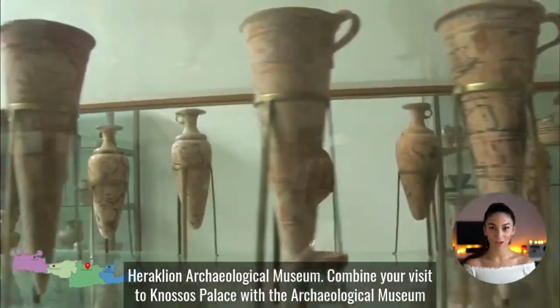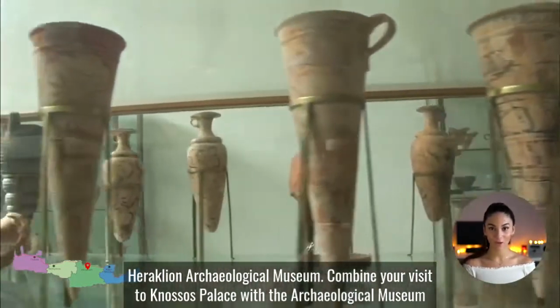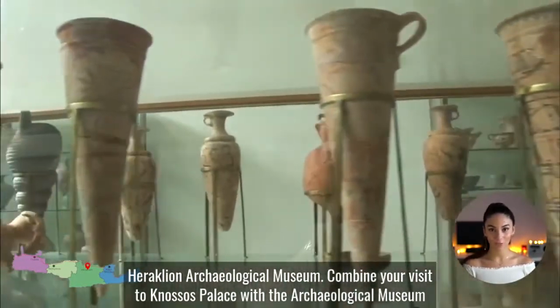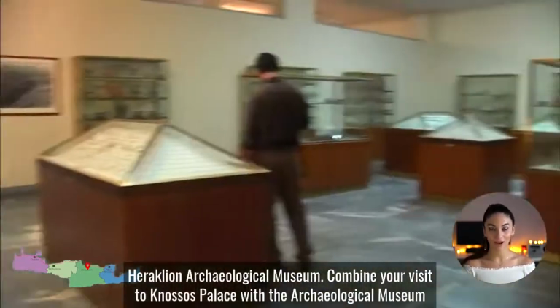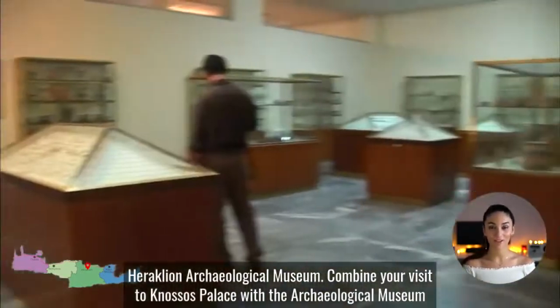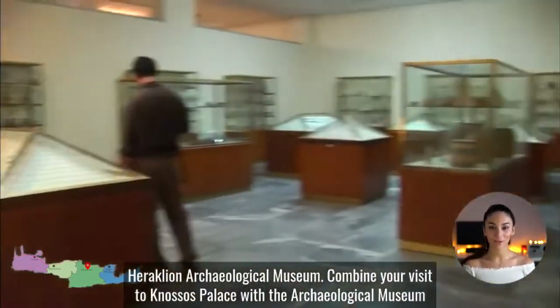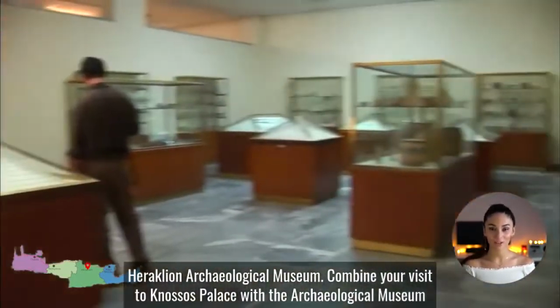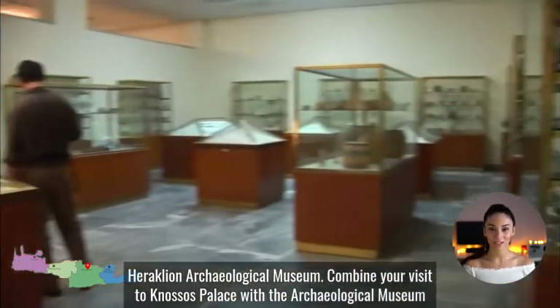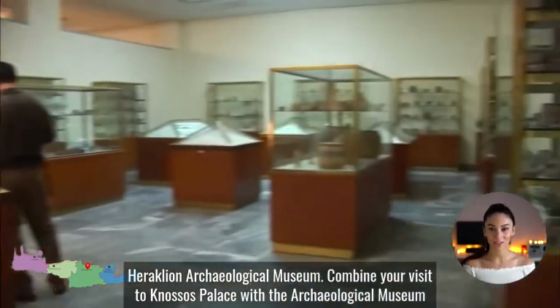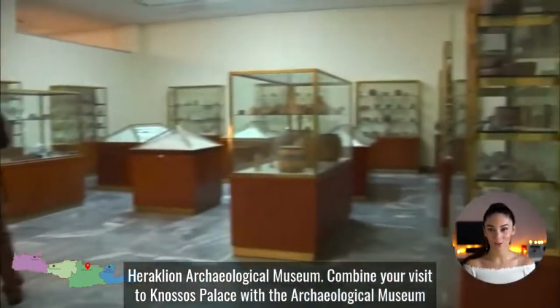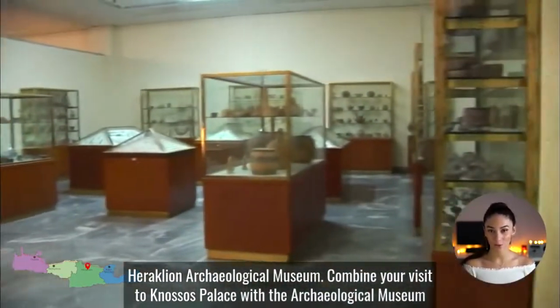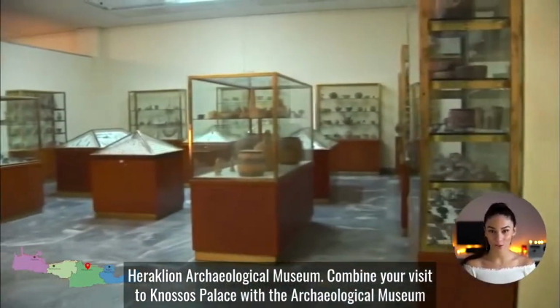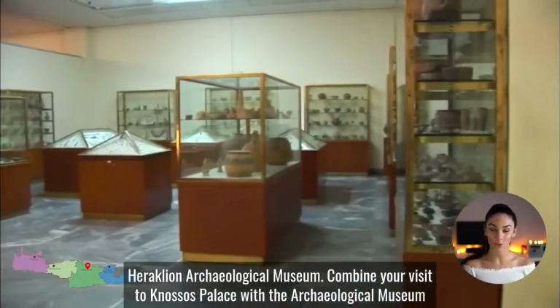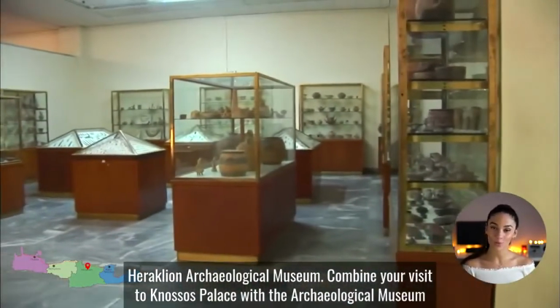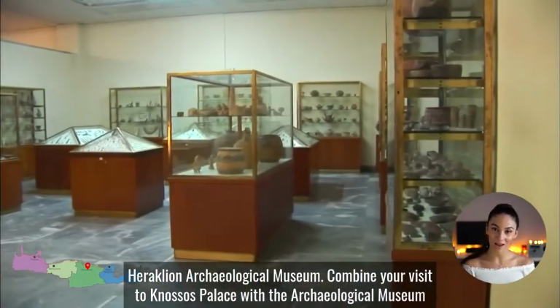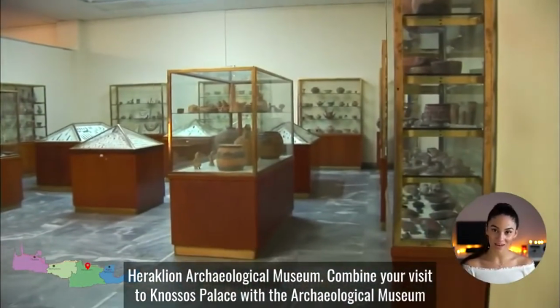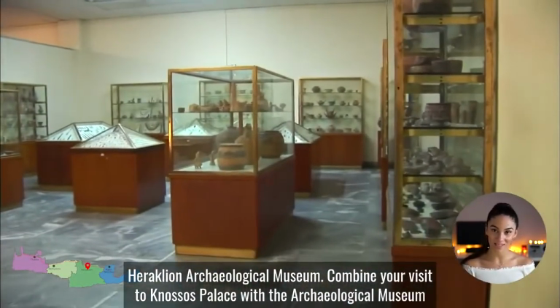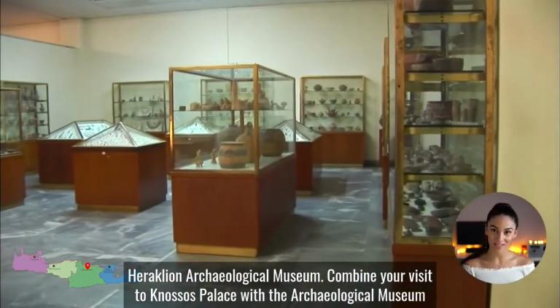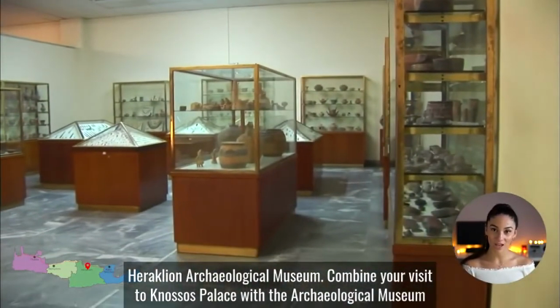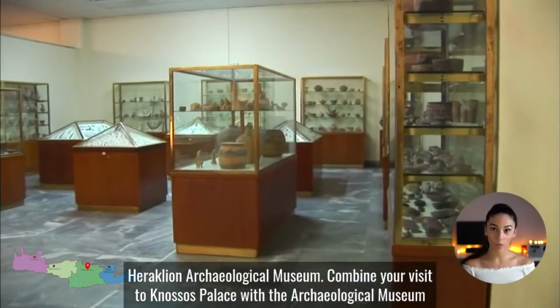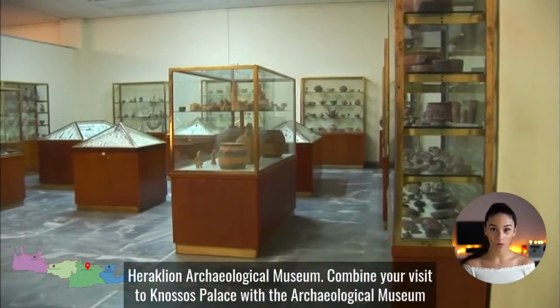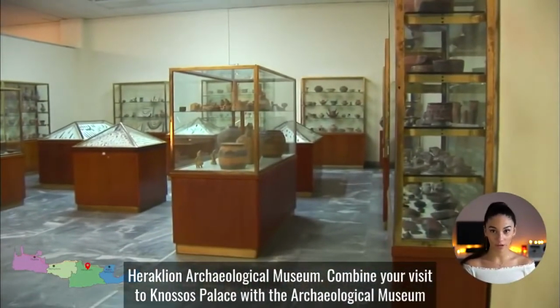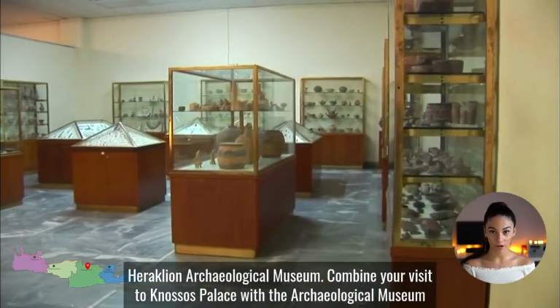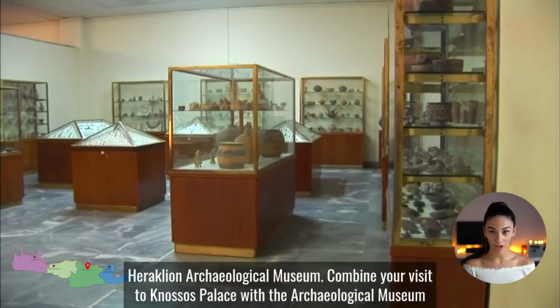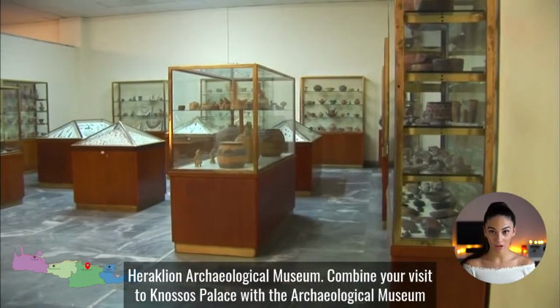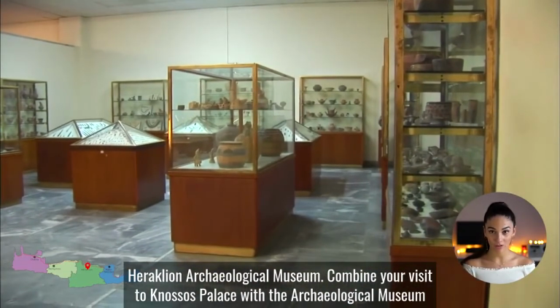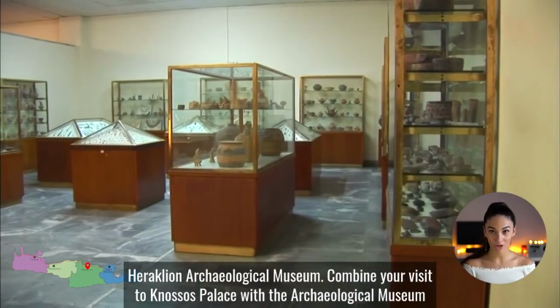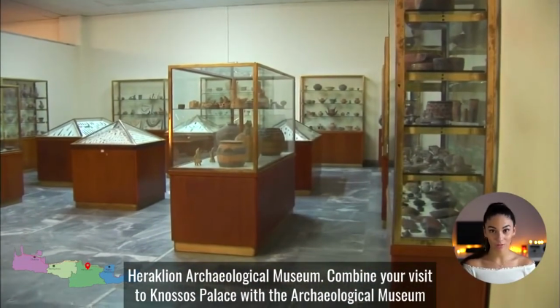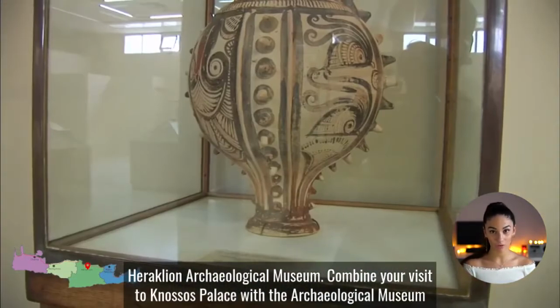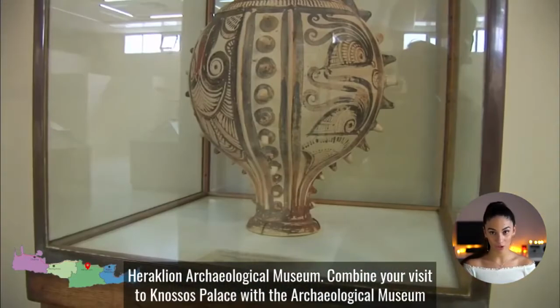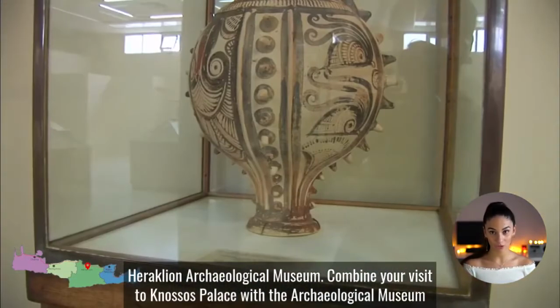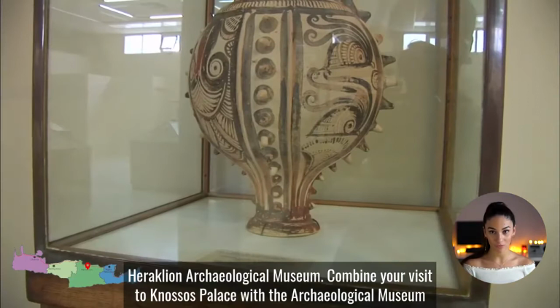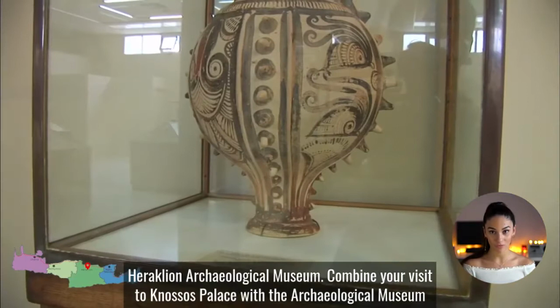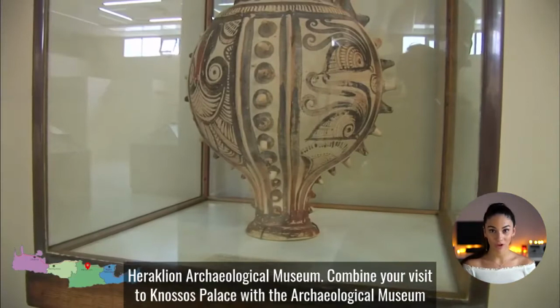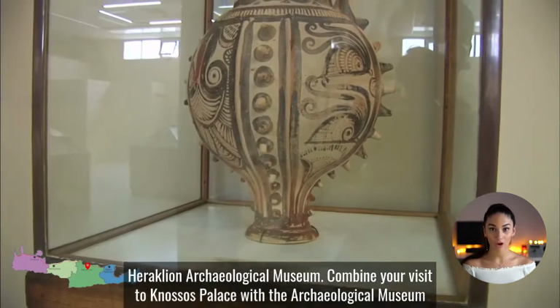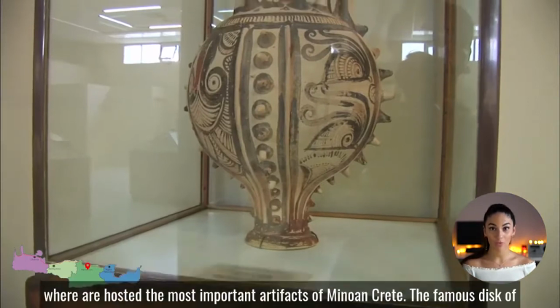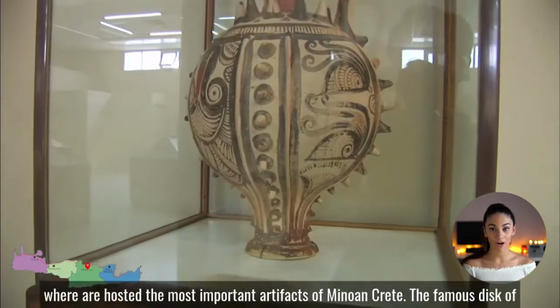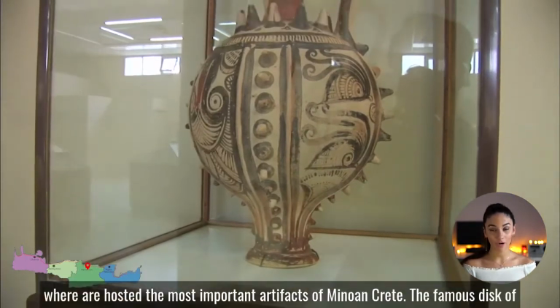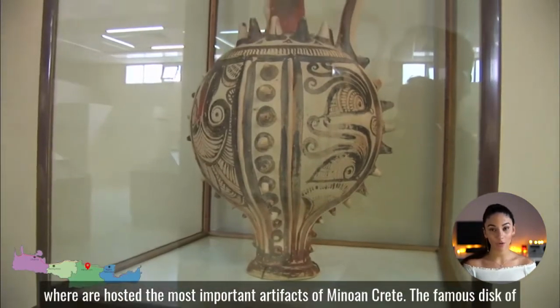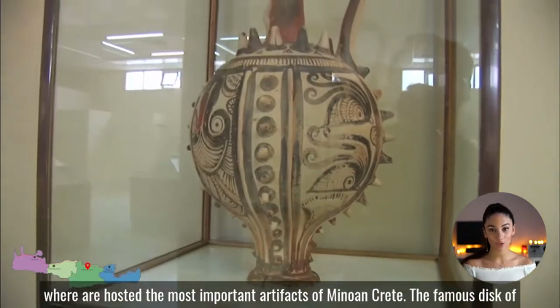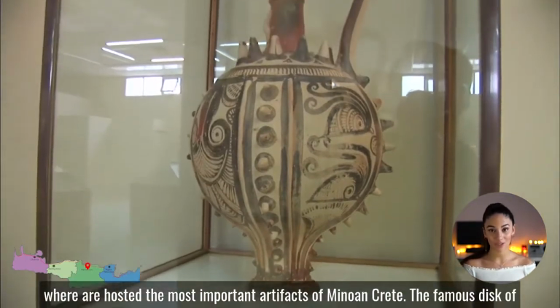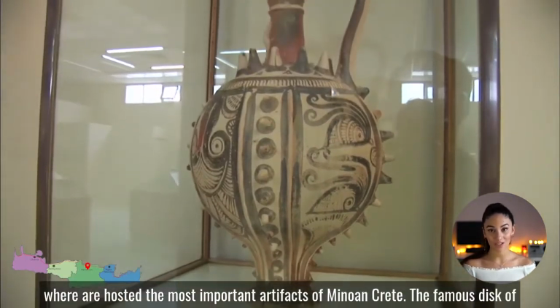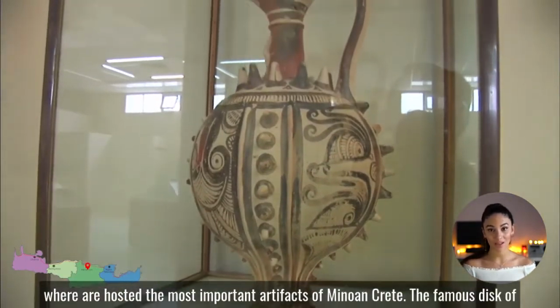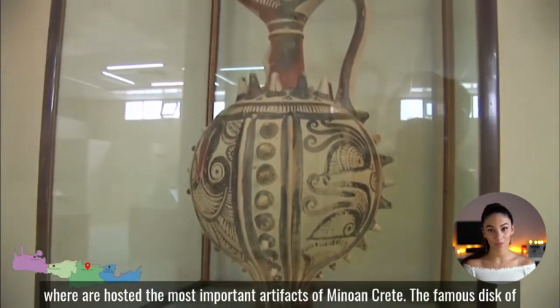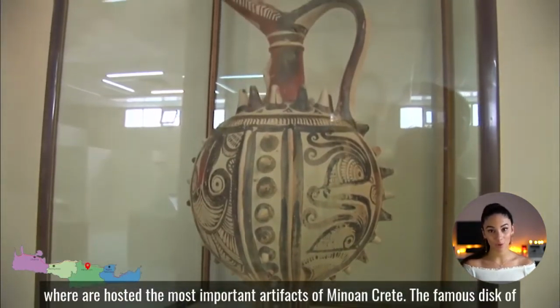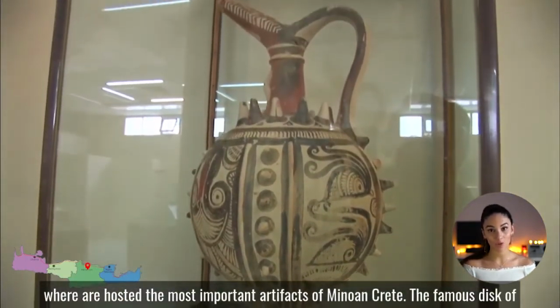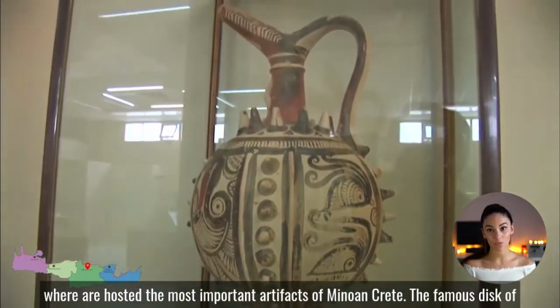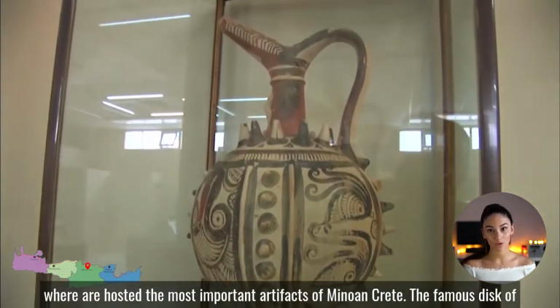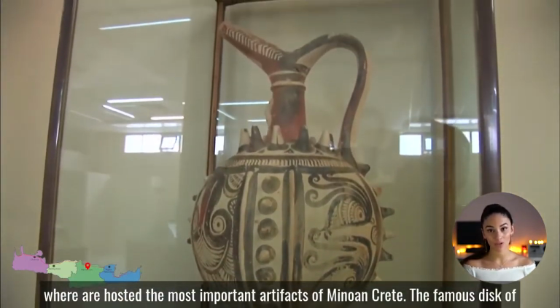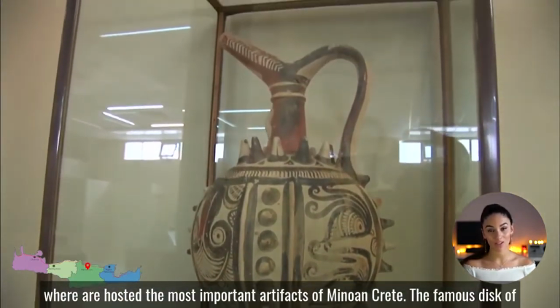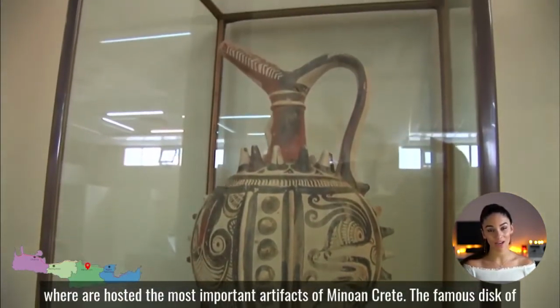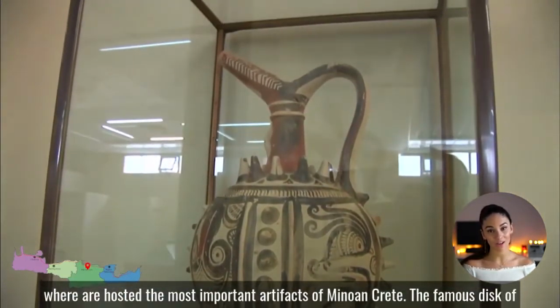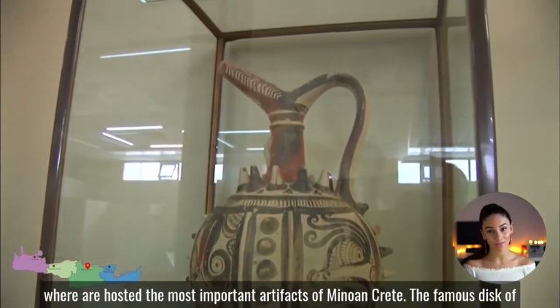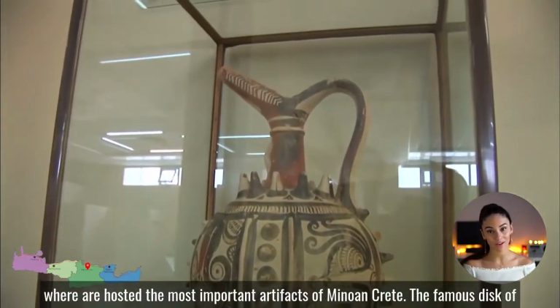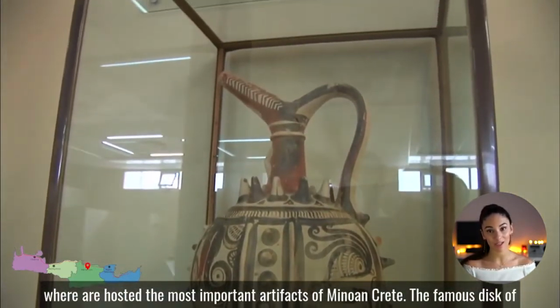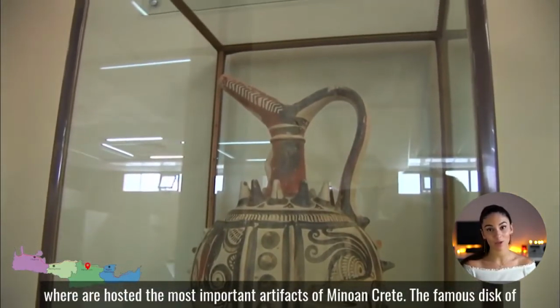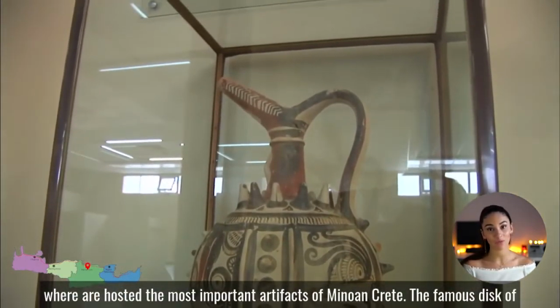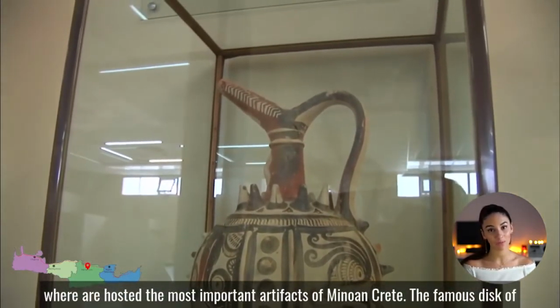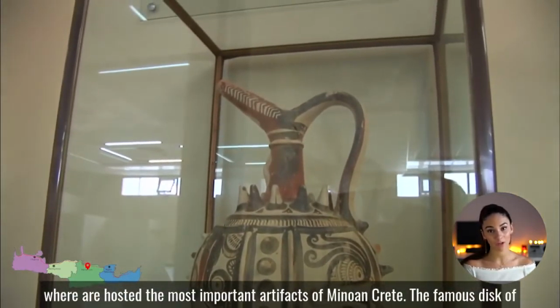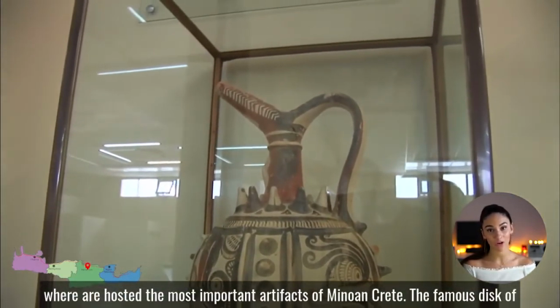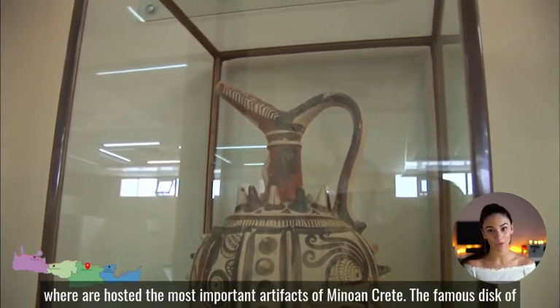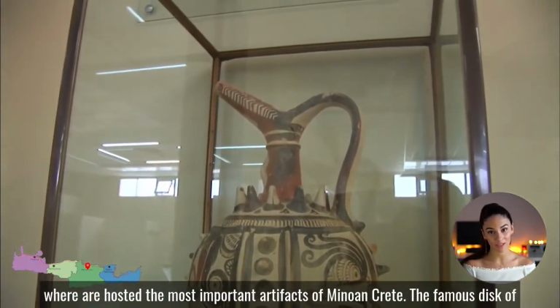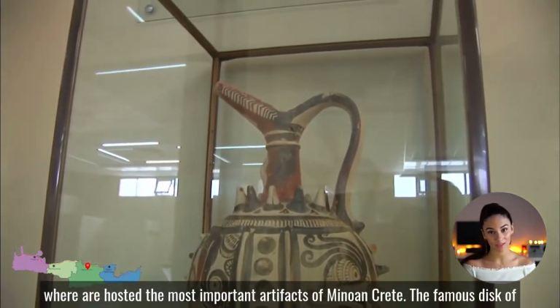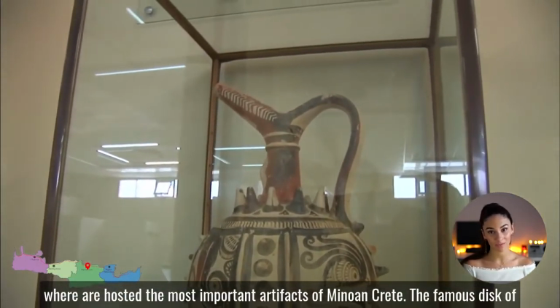Heraklion Archaeological Museum. Combine your visit to Knossos Palace with the Archaeological Museum, where the most important artifacts of Minoan Crete are hosted.